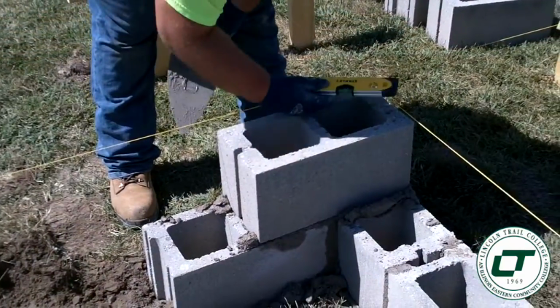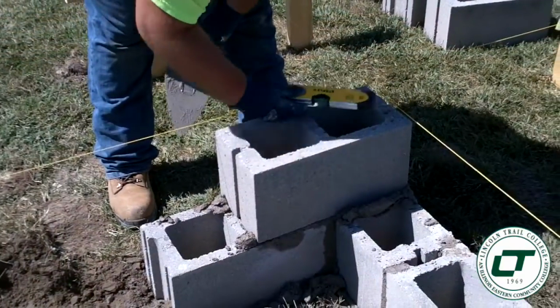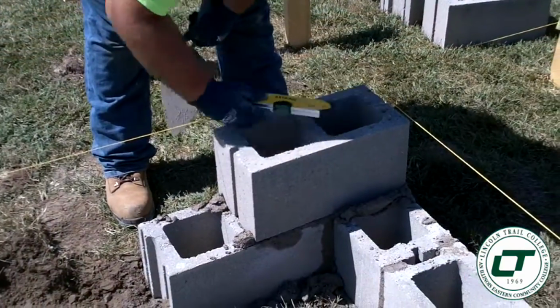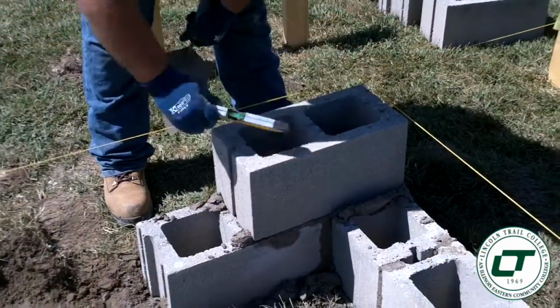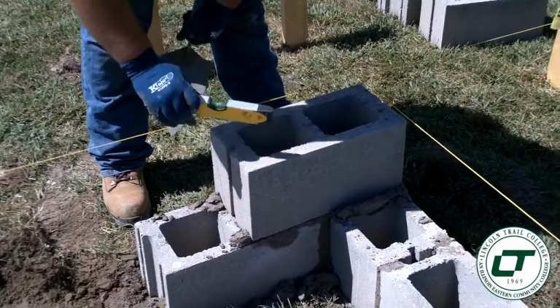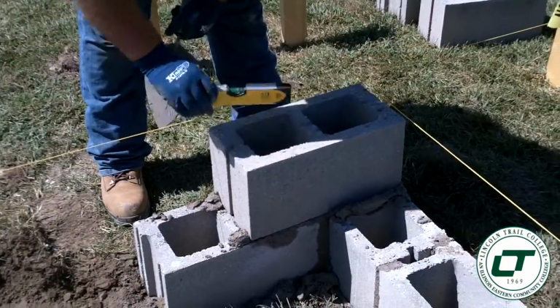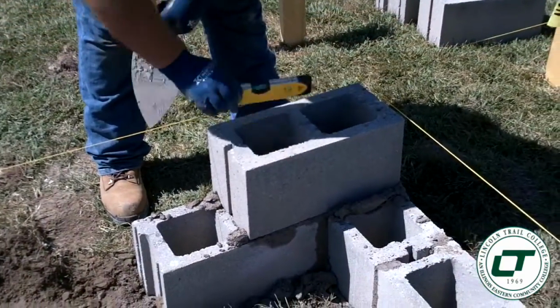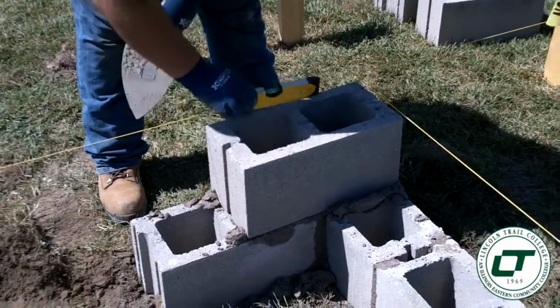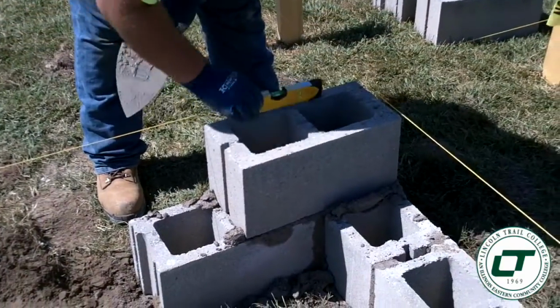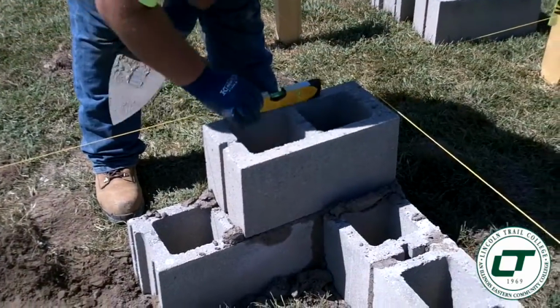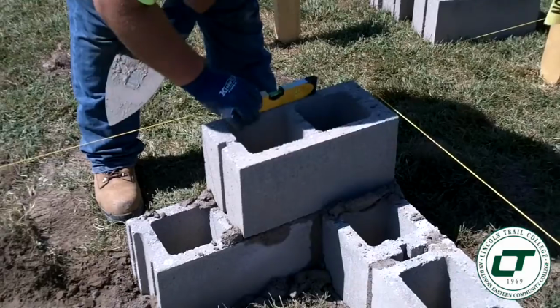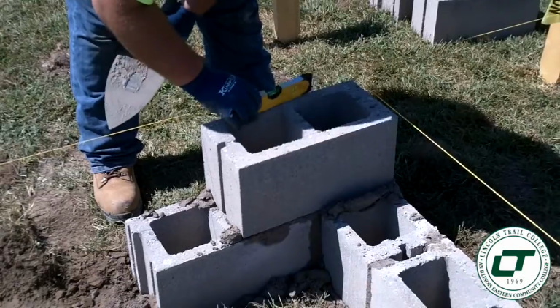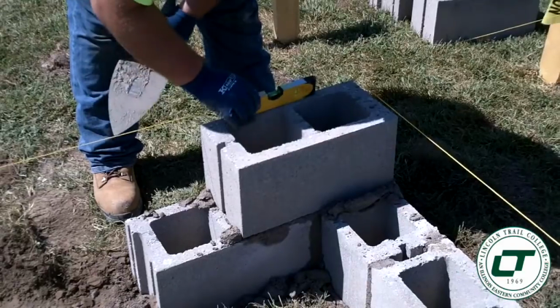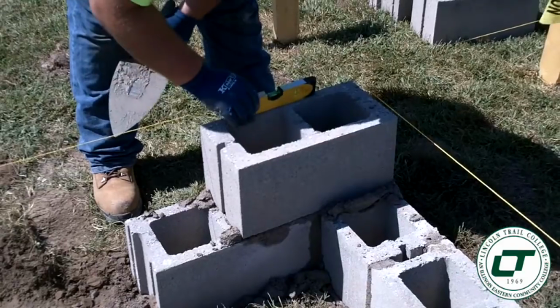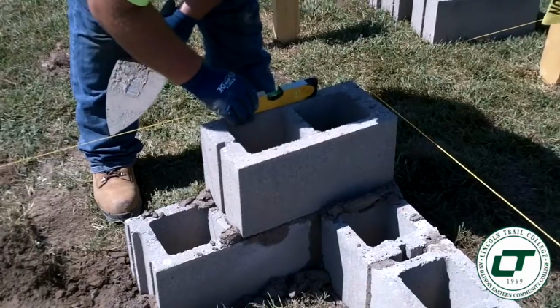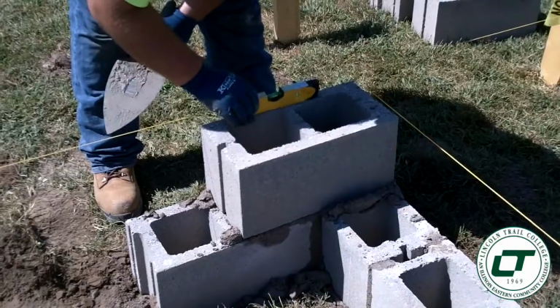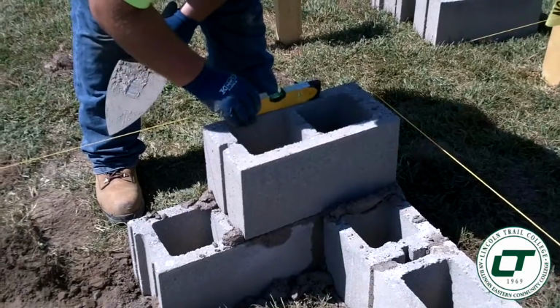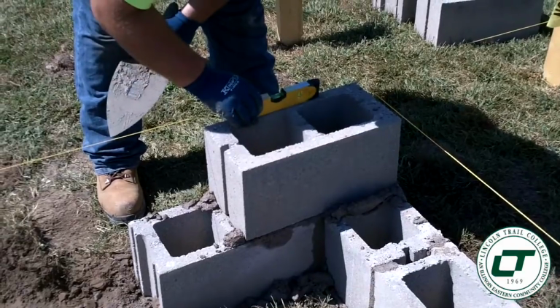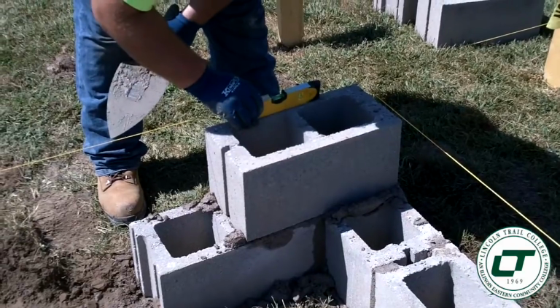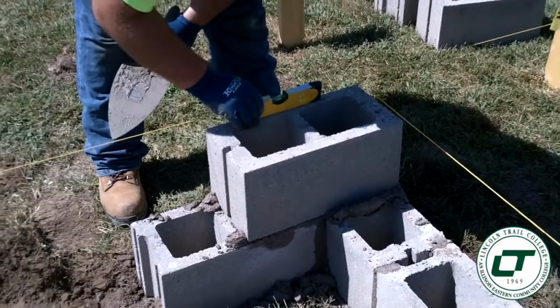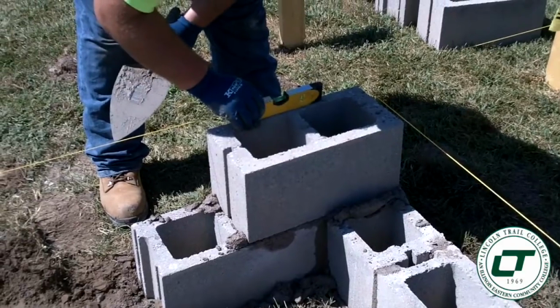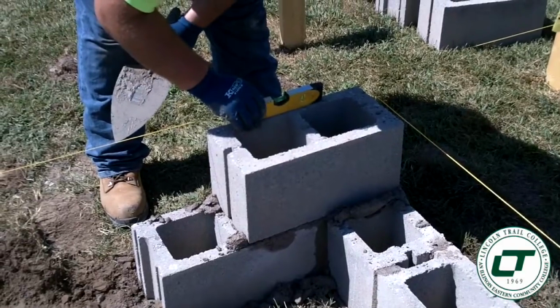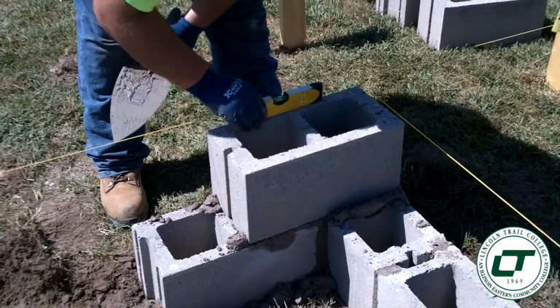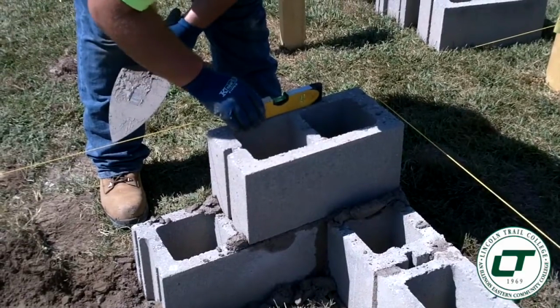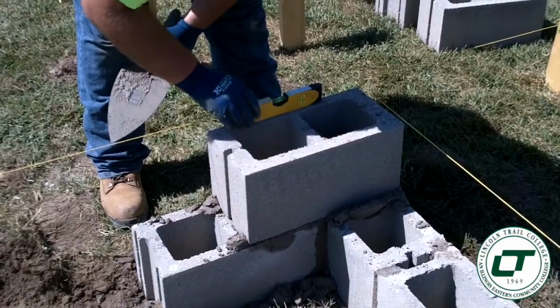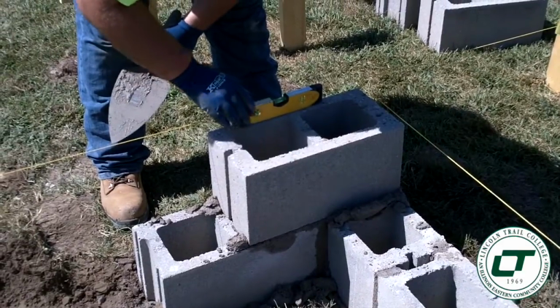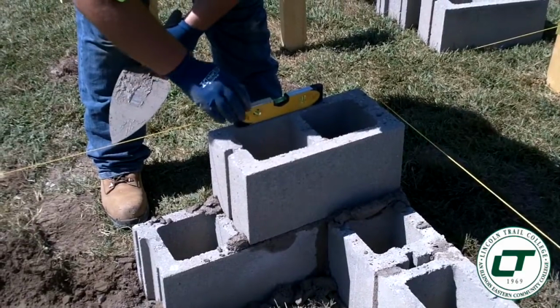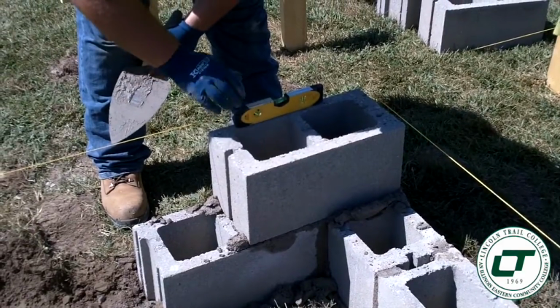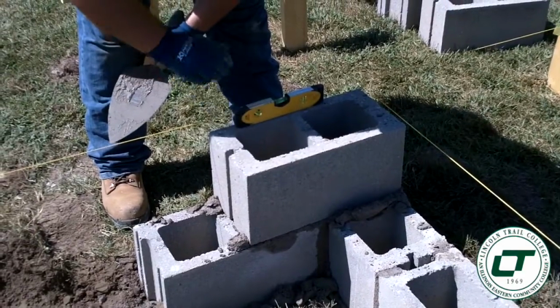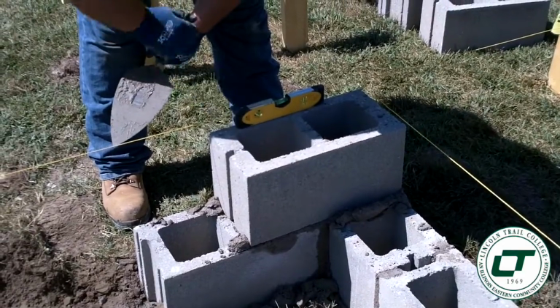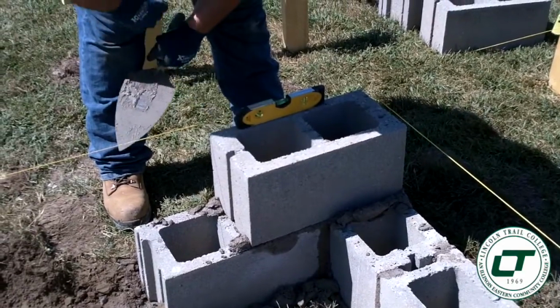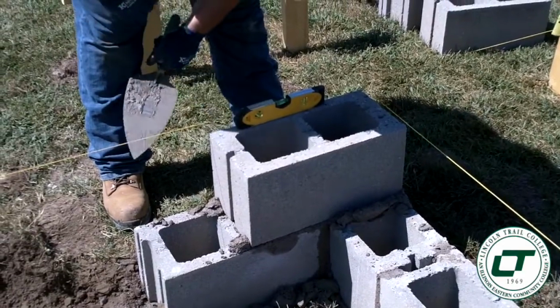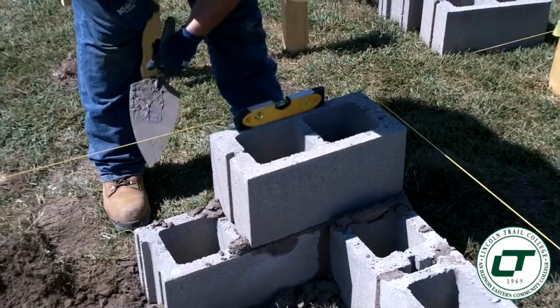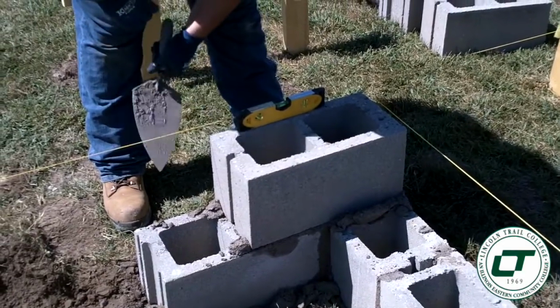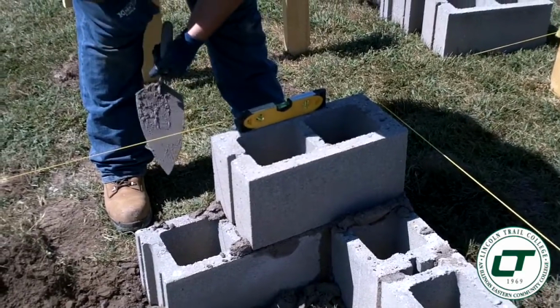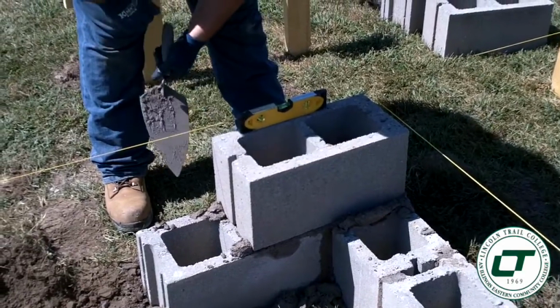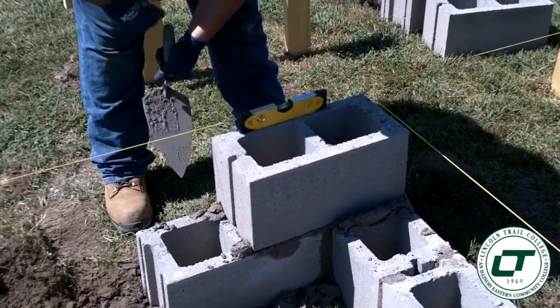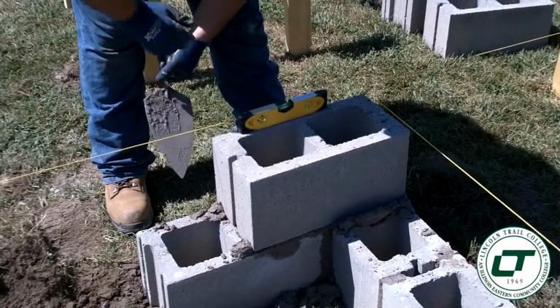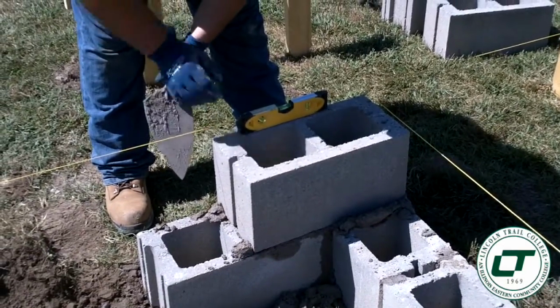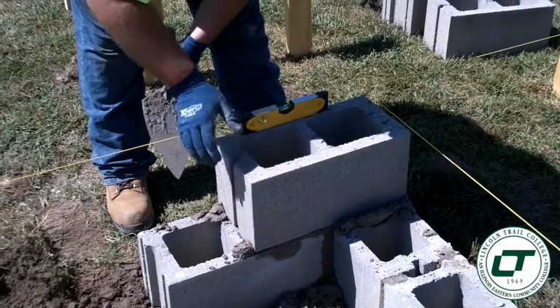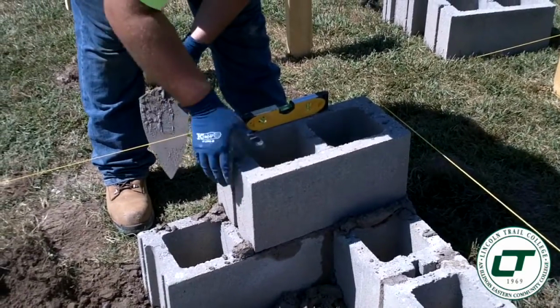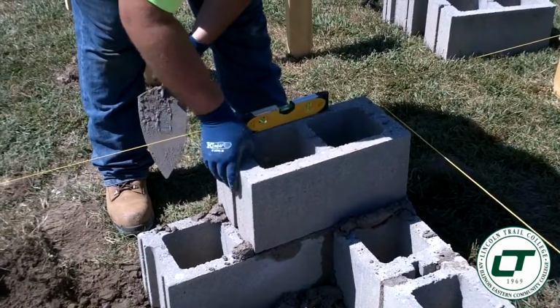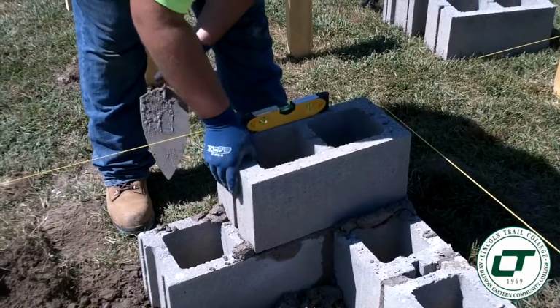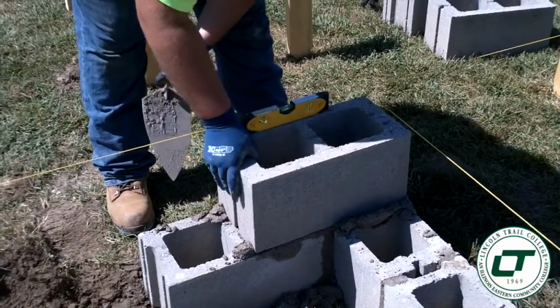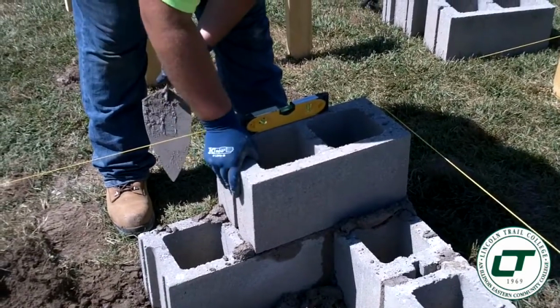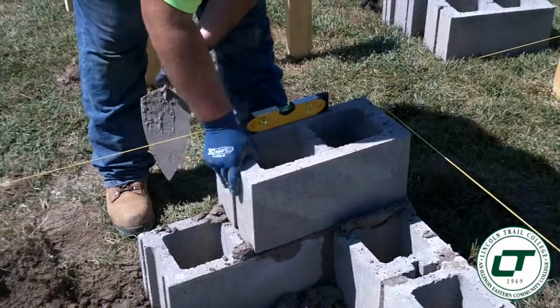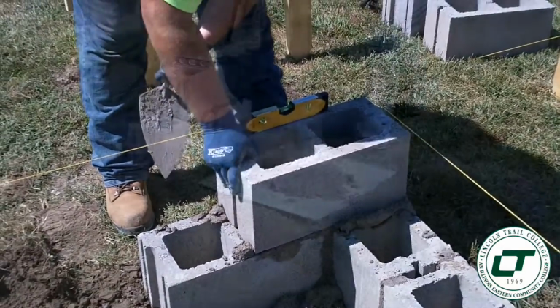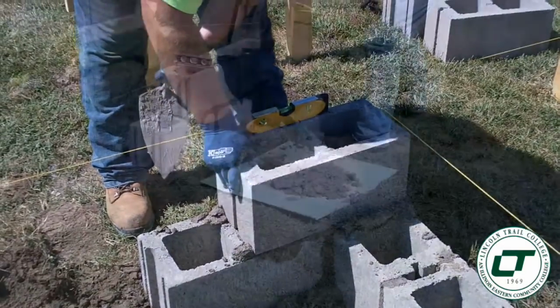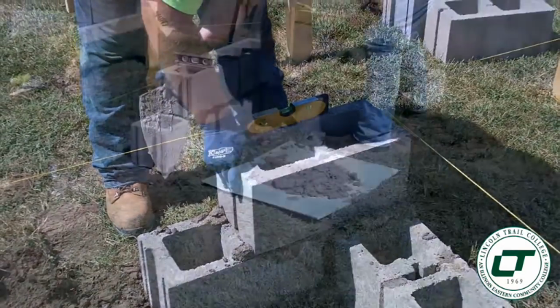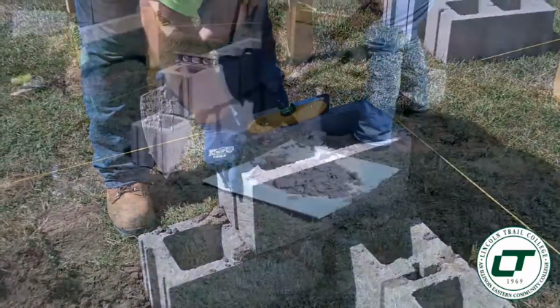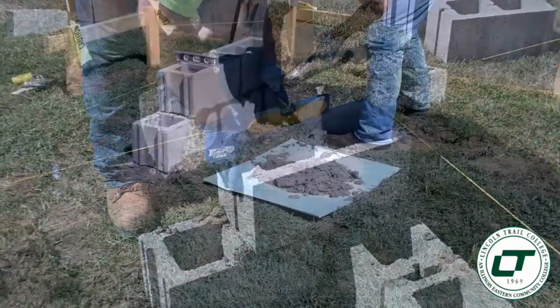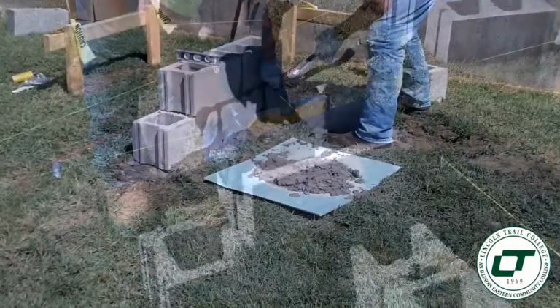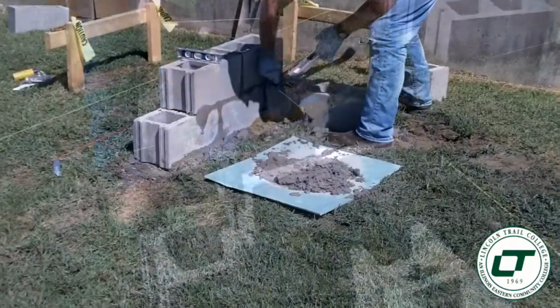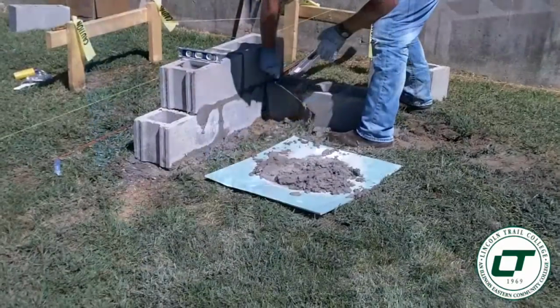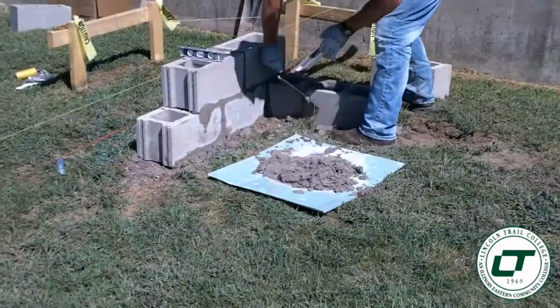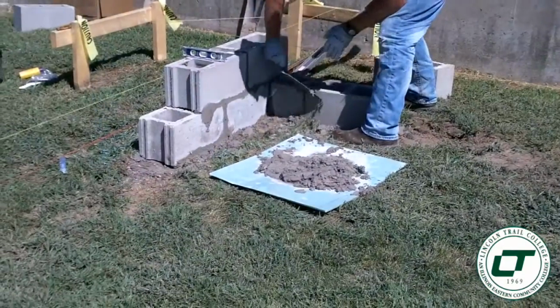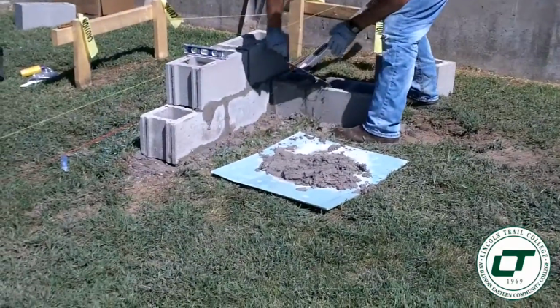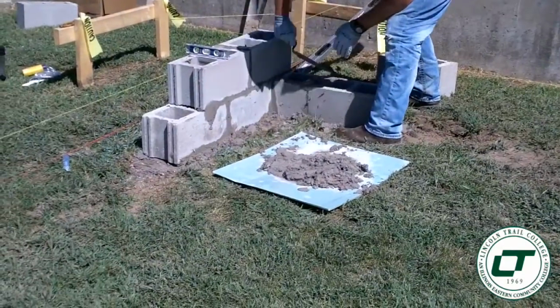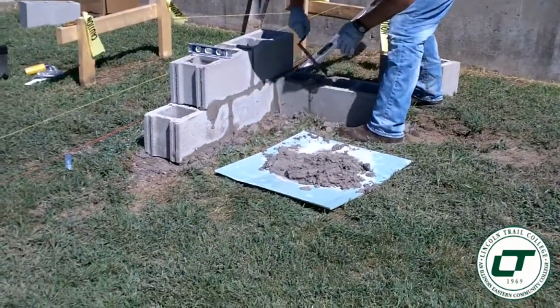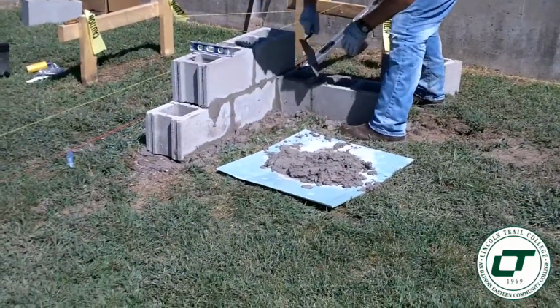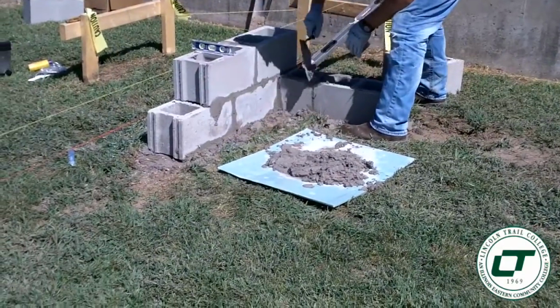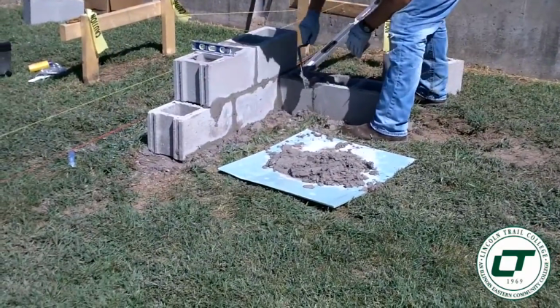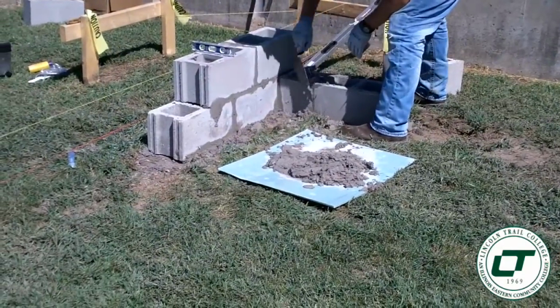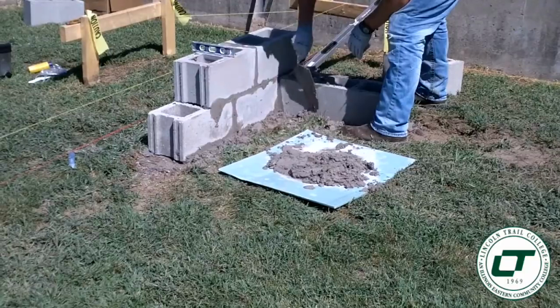And they're going to be graded according to level, whether the corners are square, and the neatness of their job.